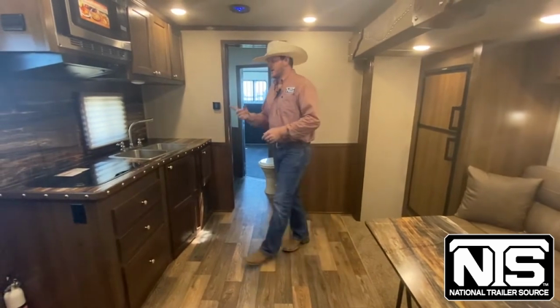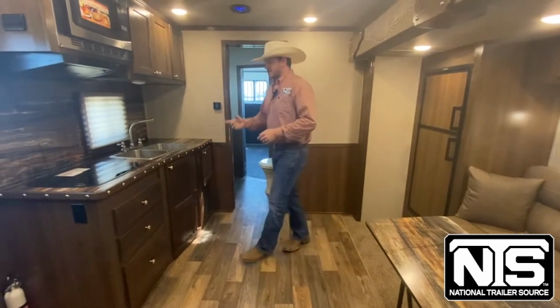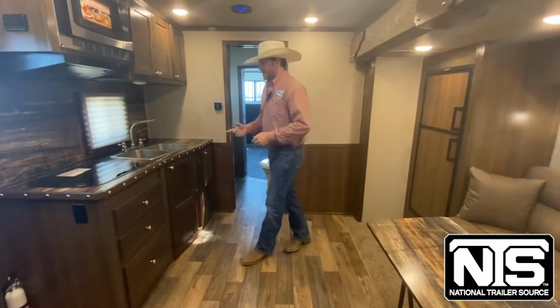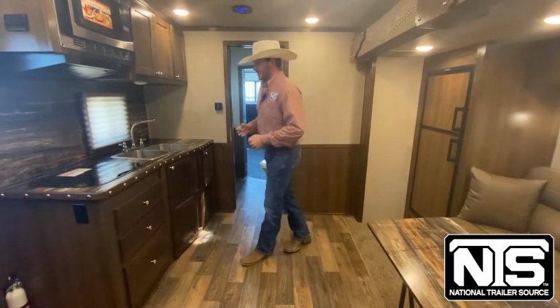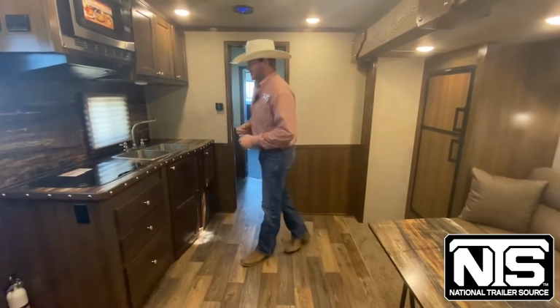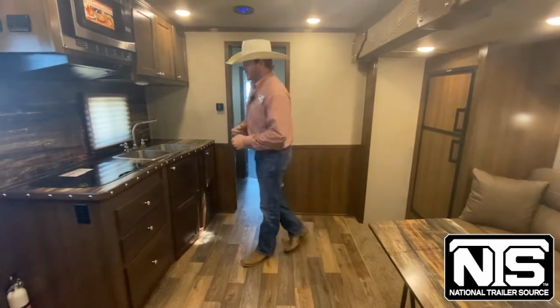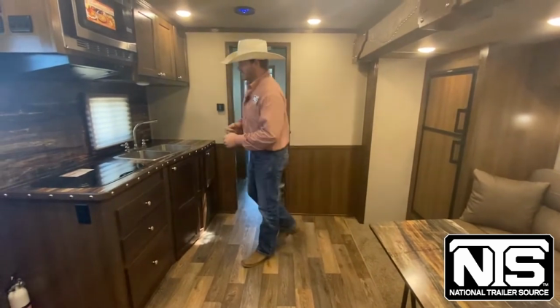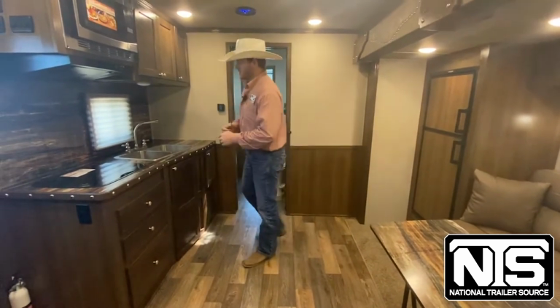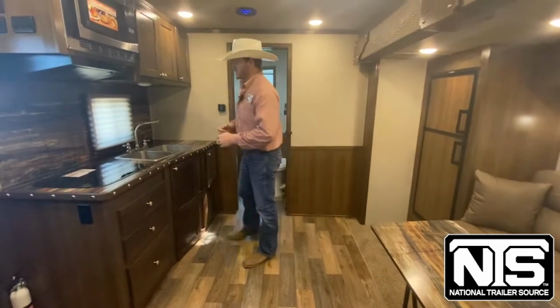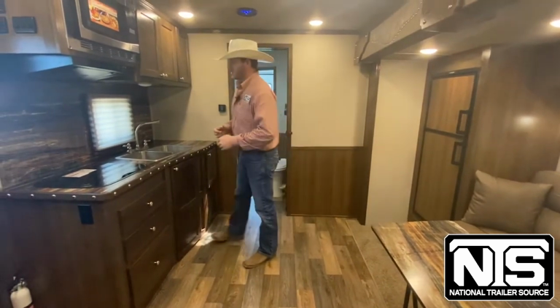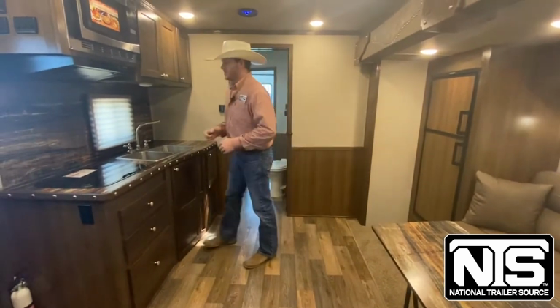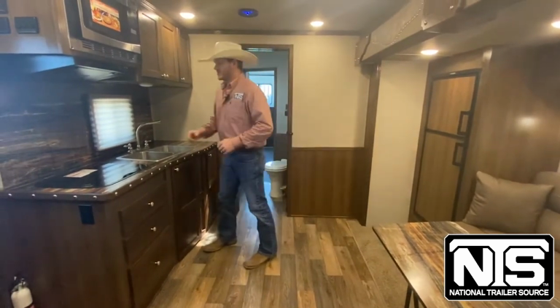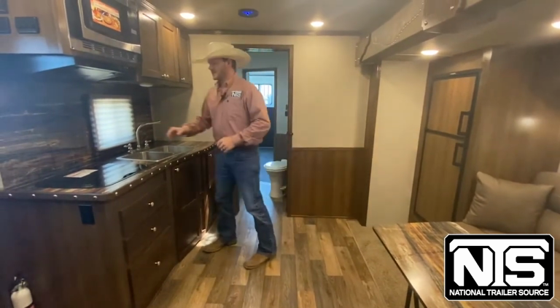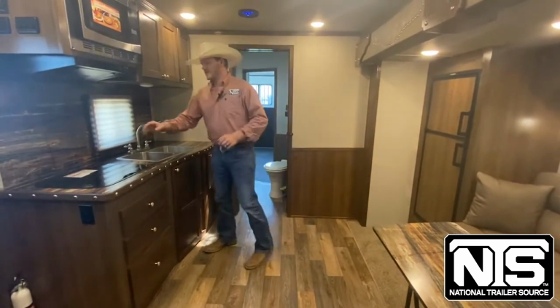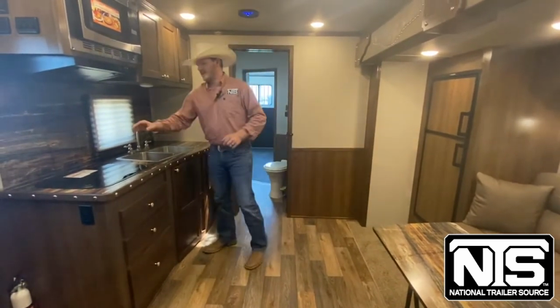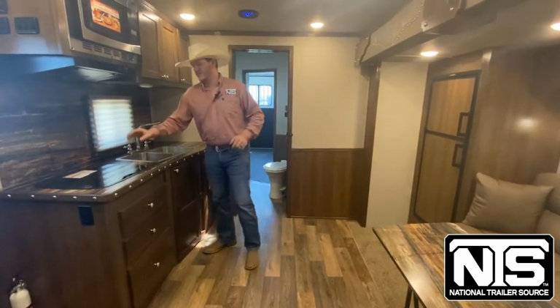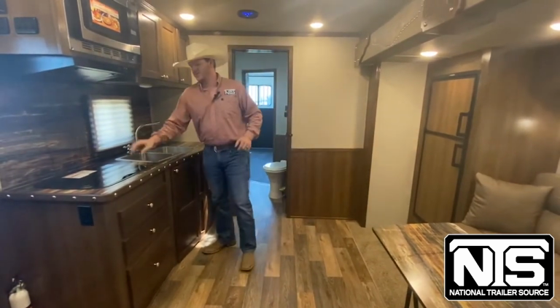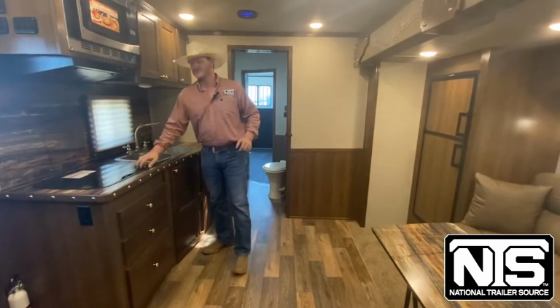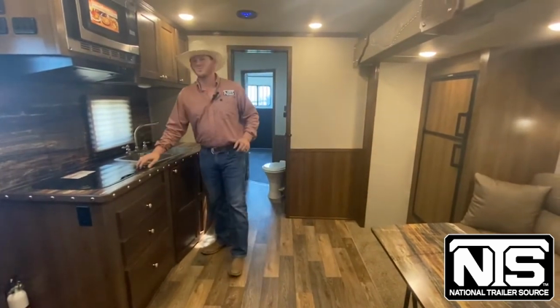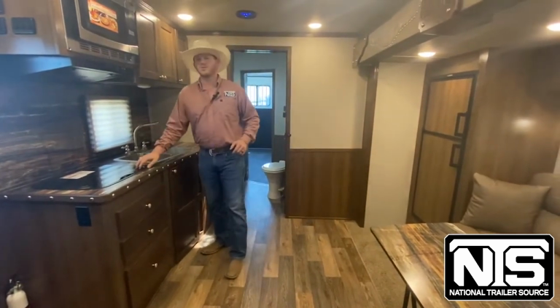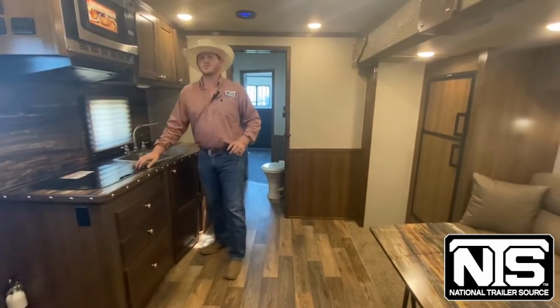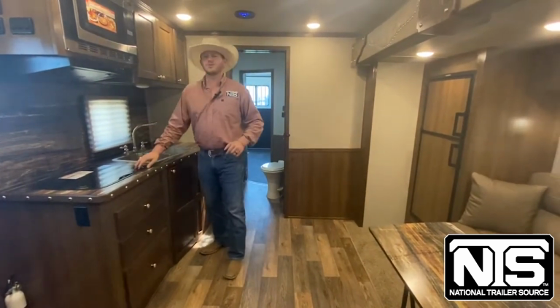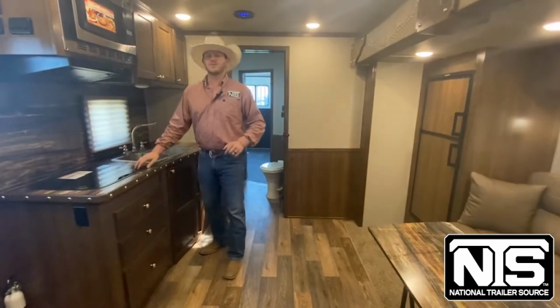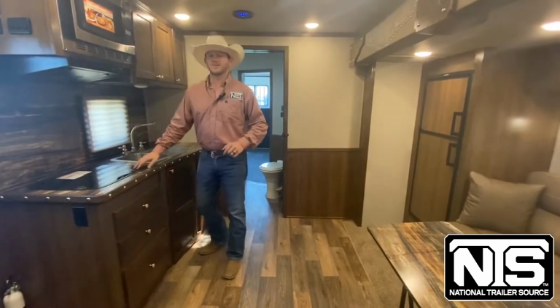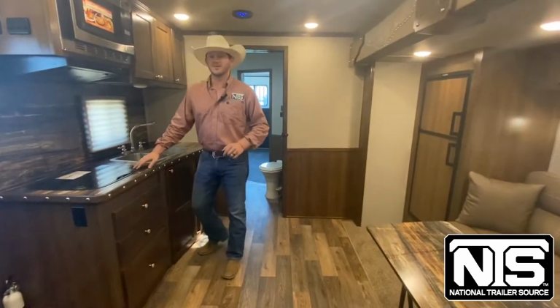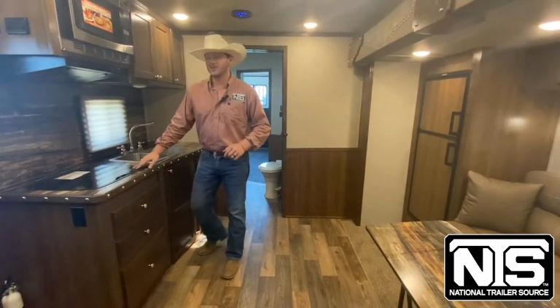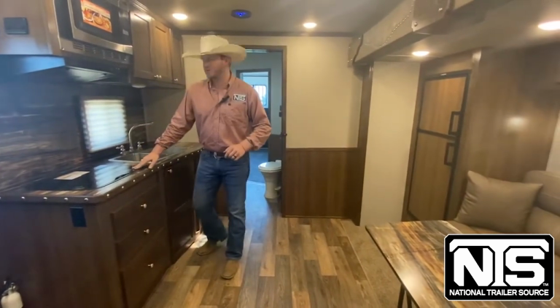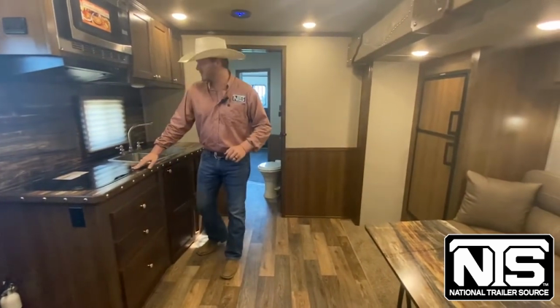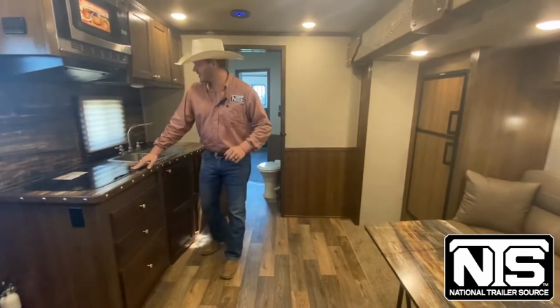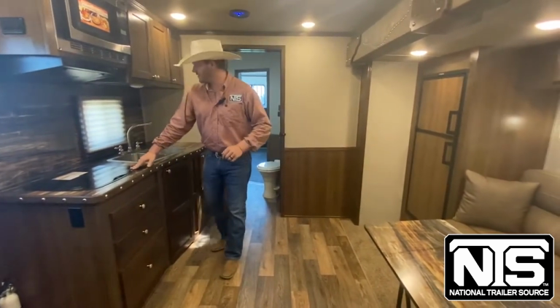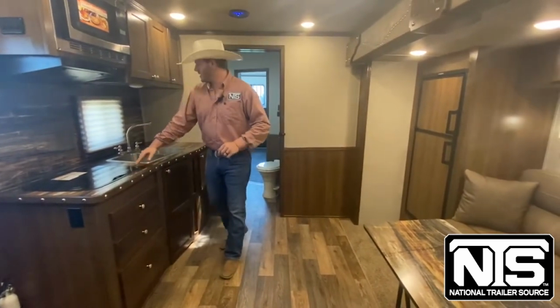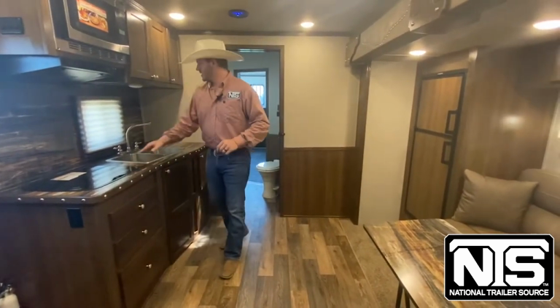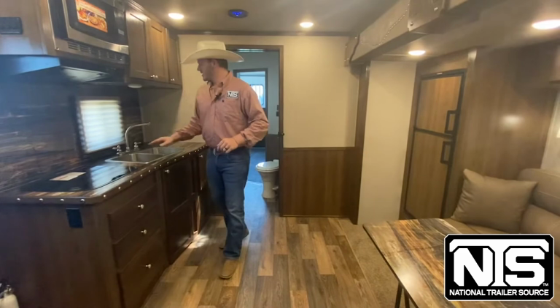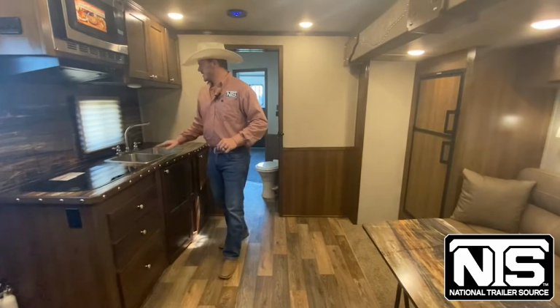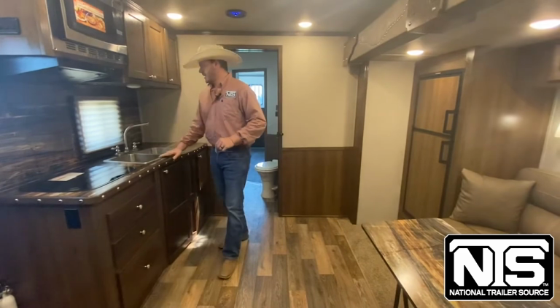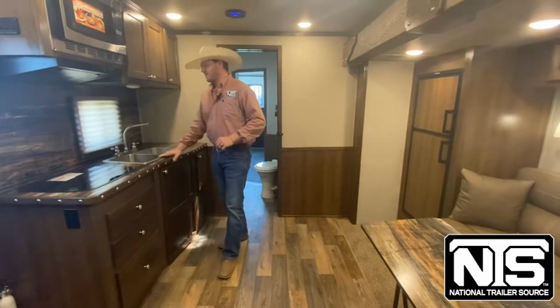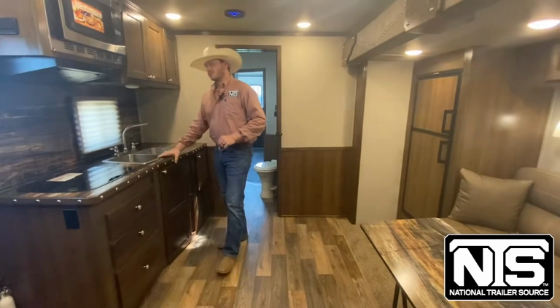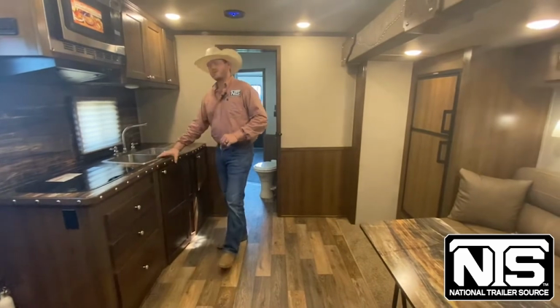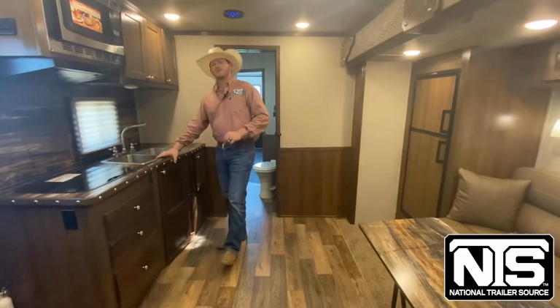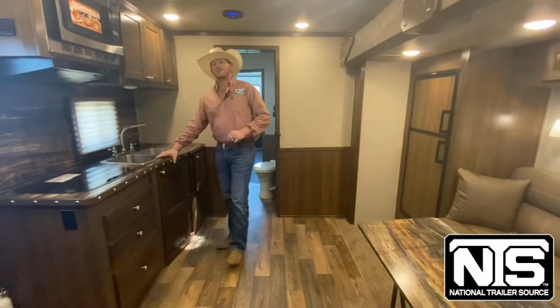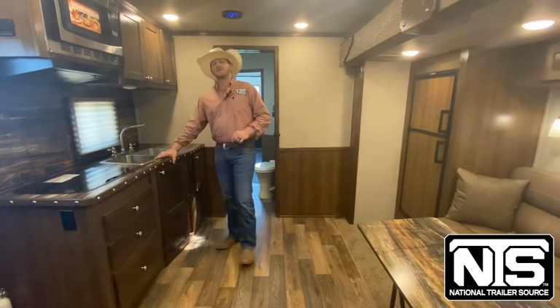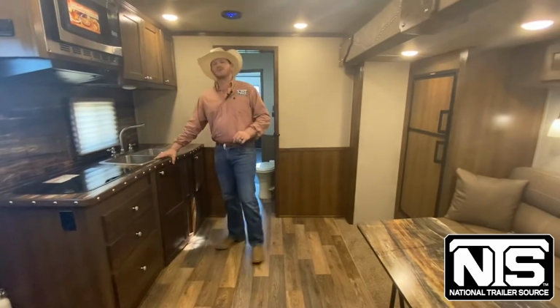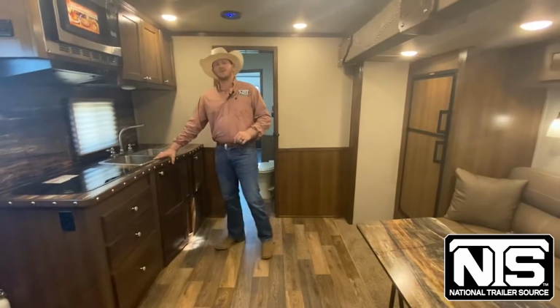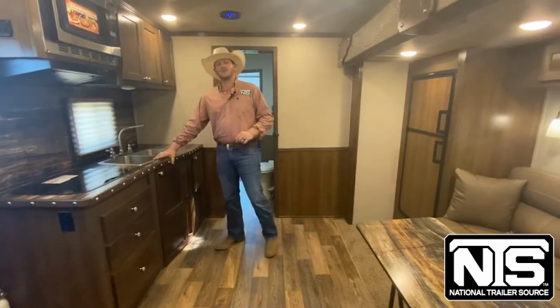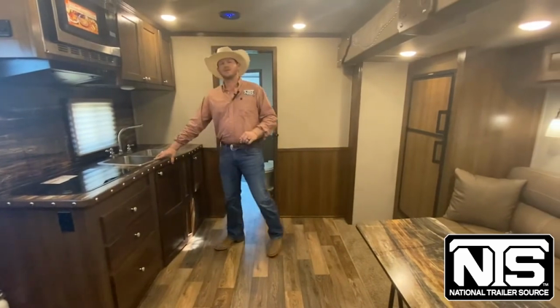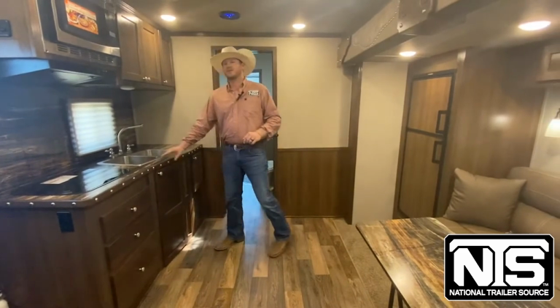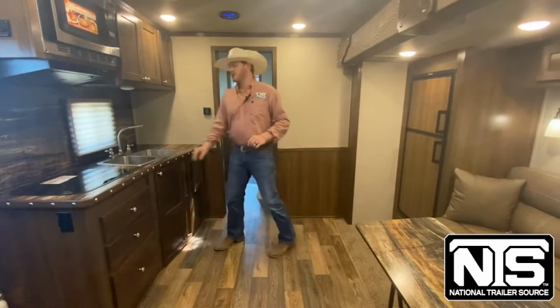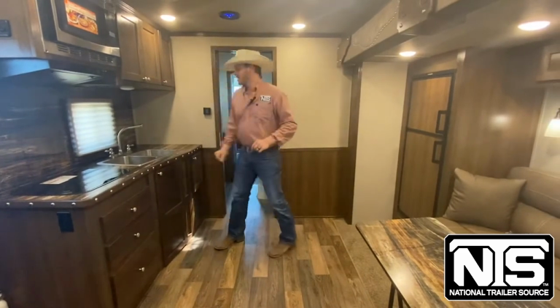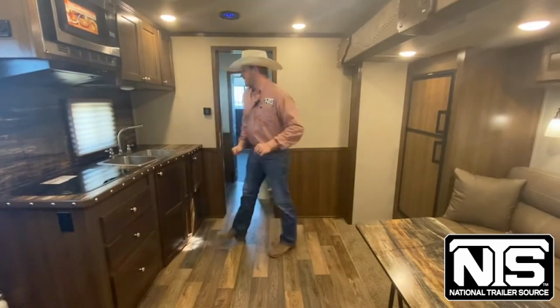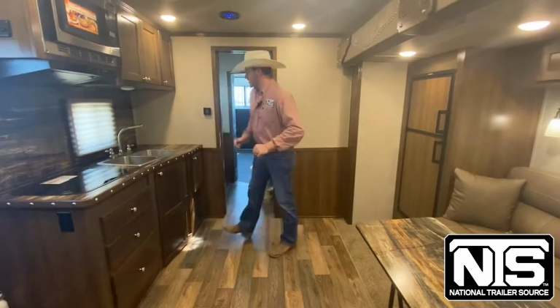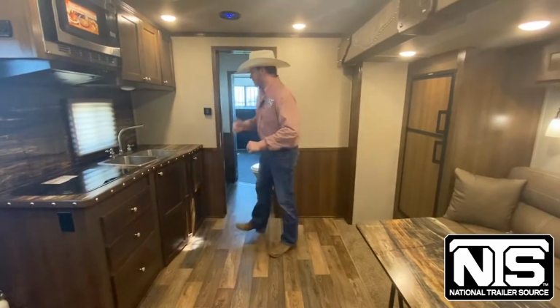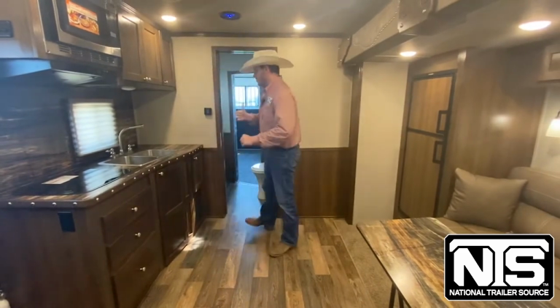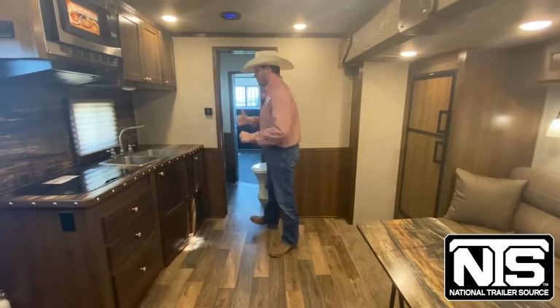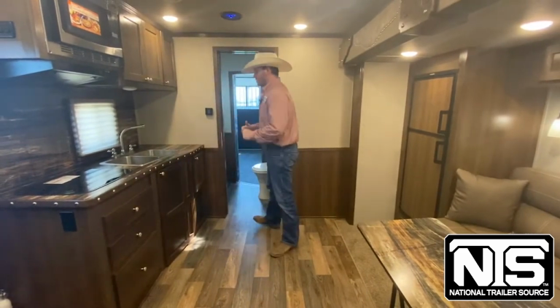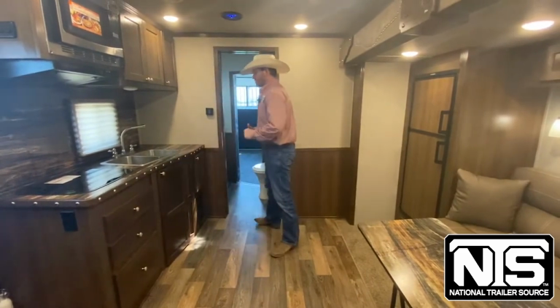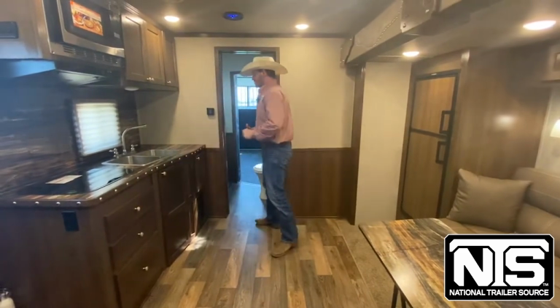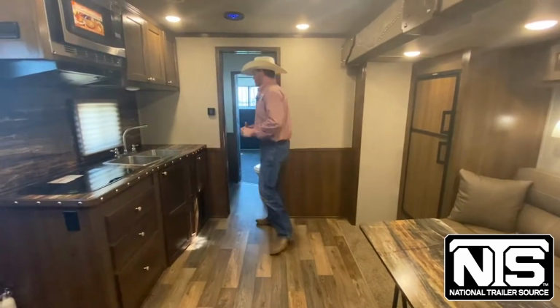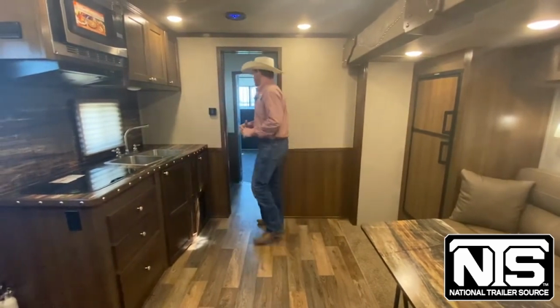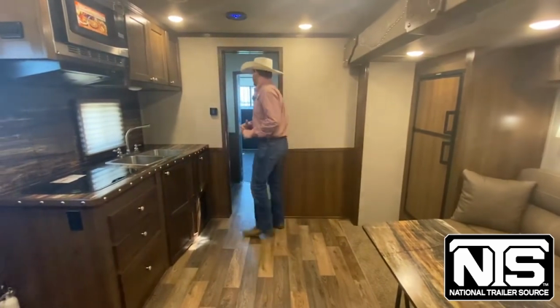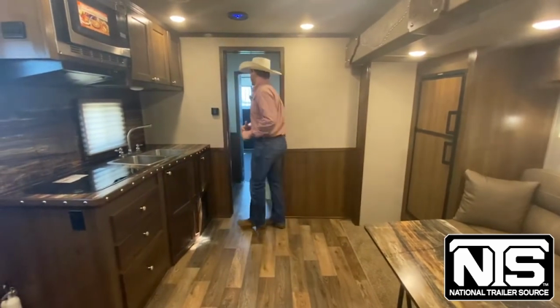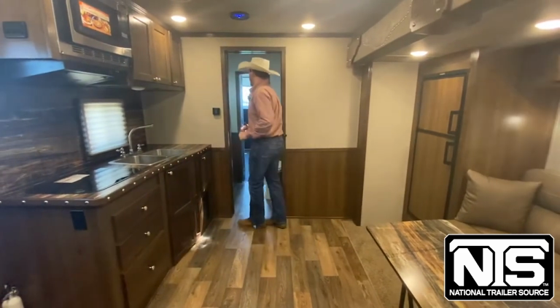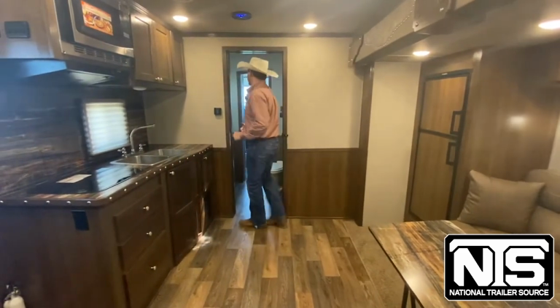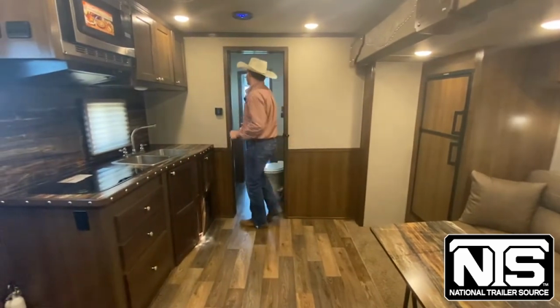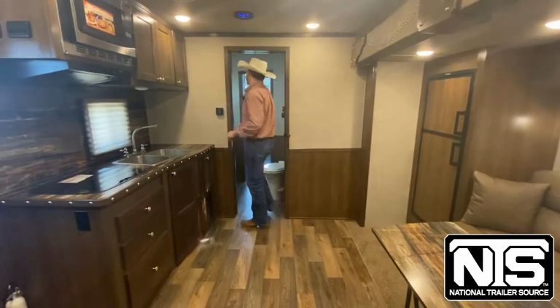The next thing is the kitchen. It's going to have a two-burner recessed cooktop and a good double sink. And then we'll go in here and look in the bathroom.